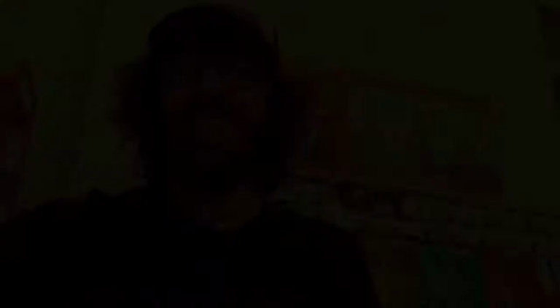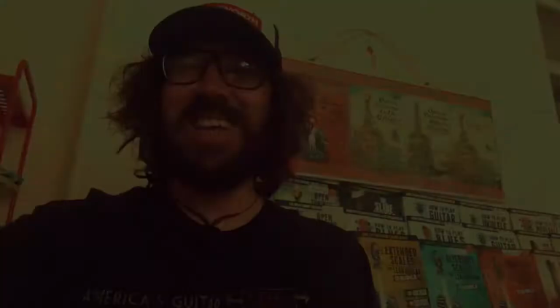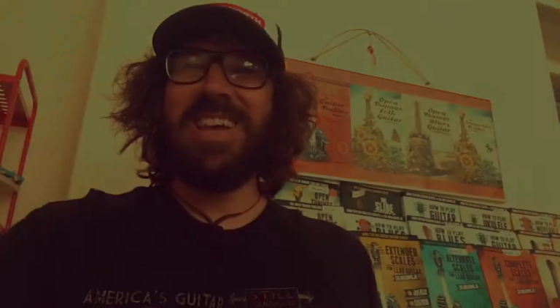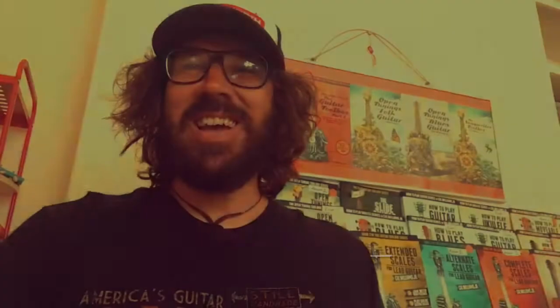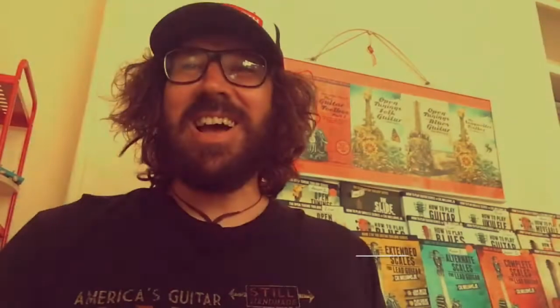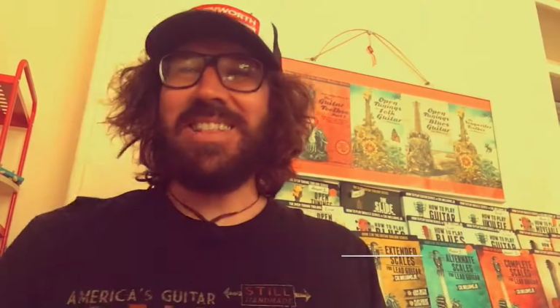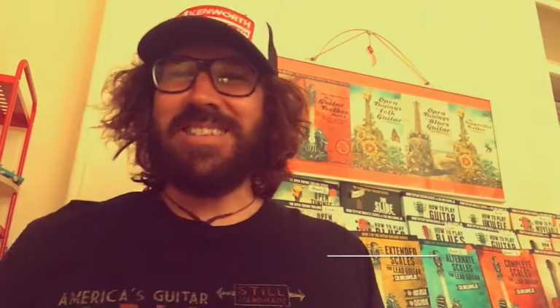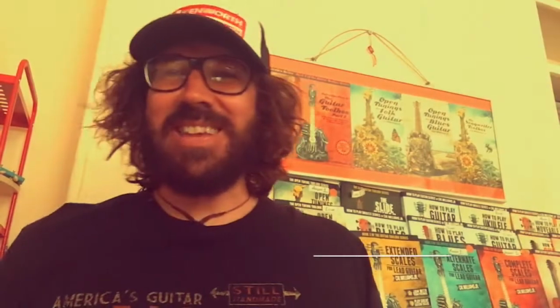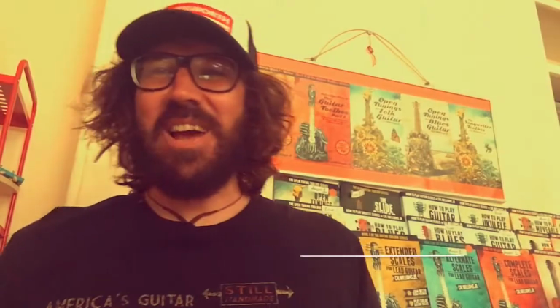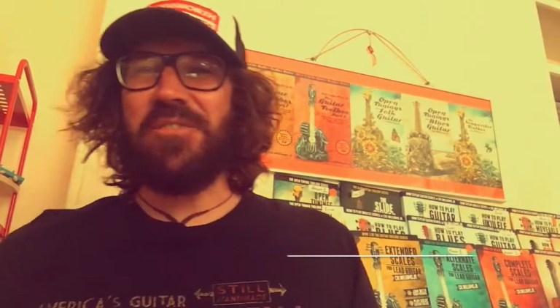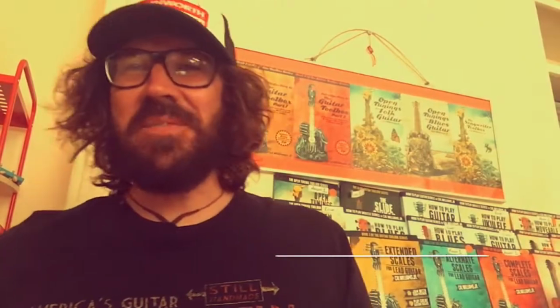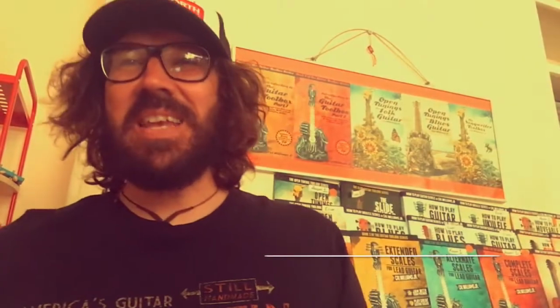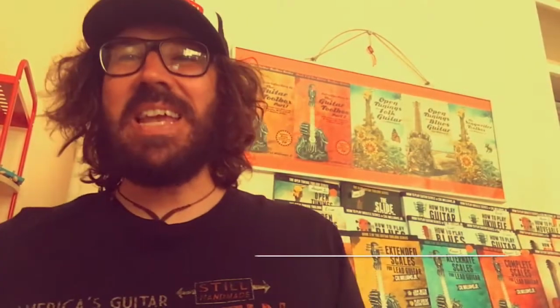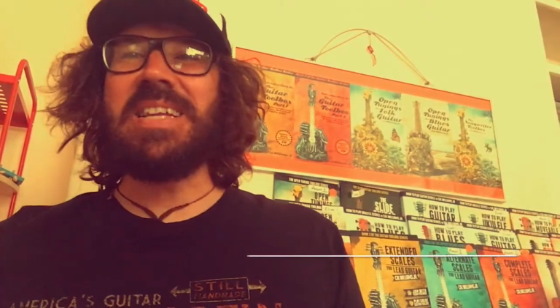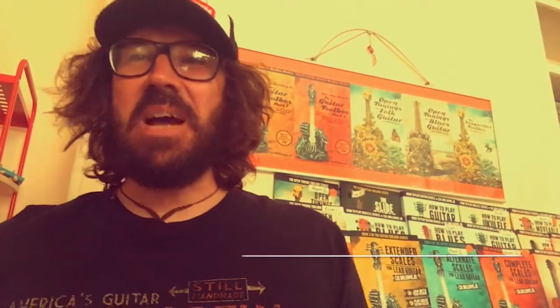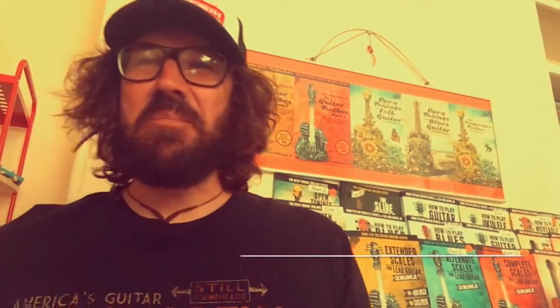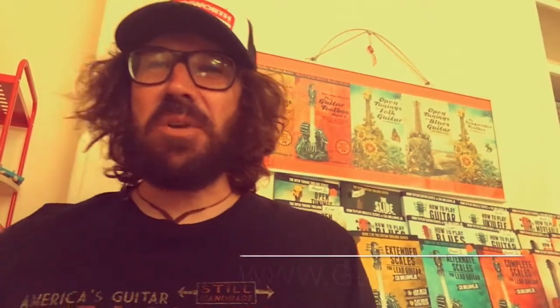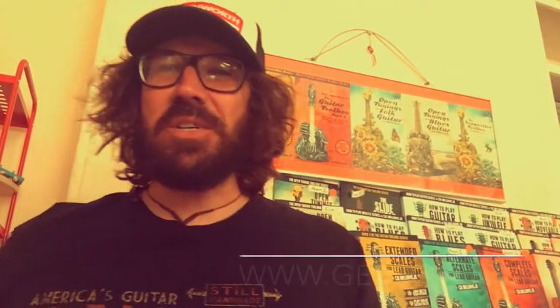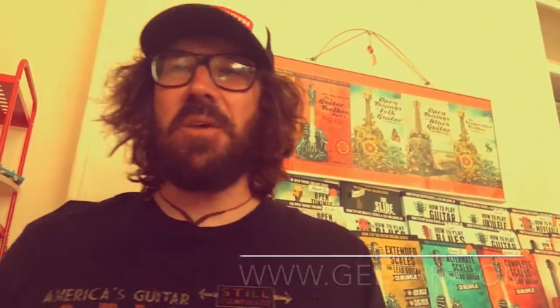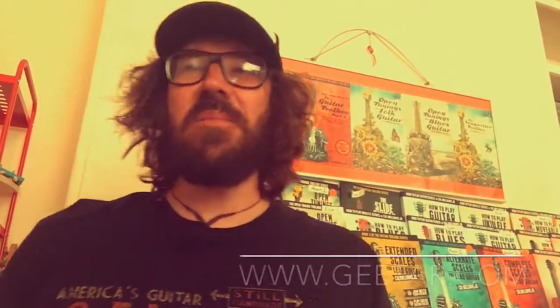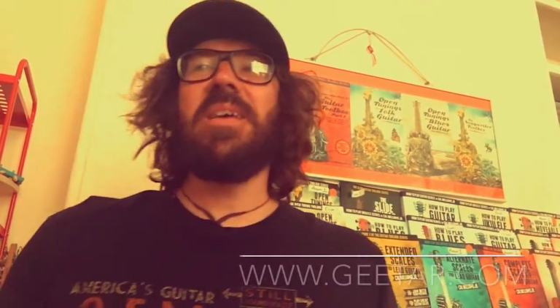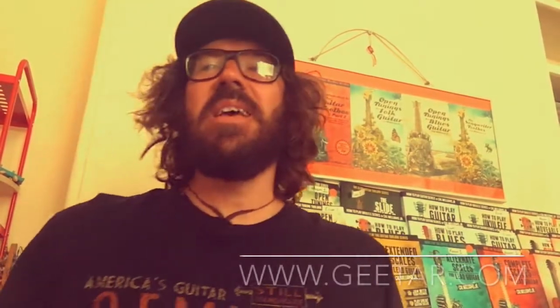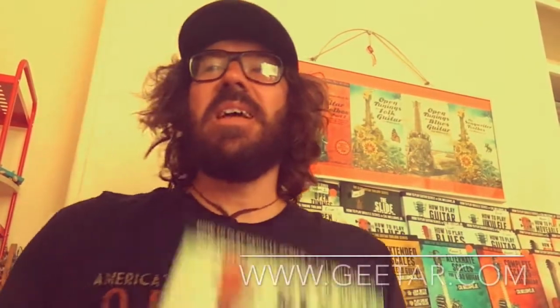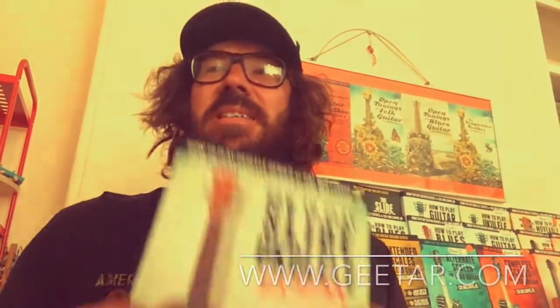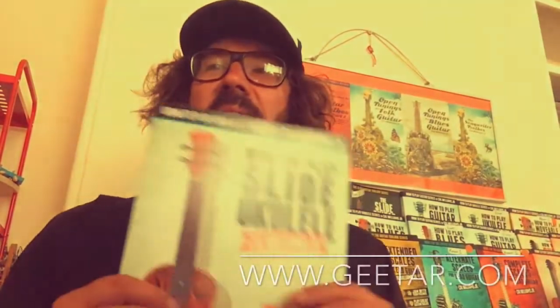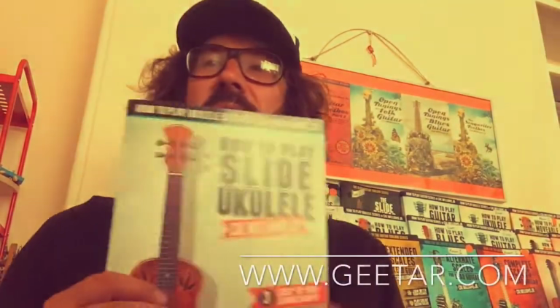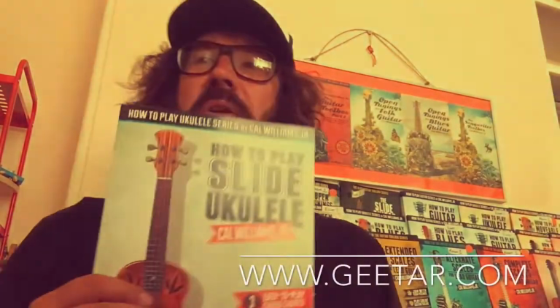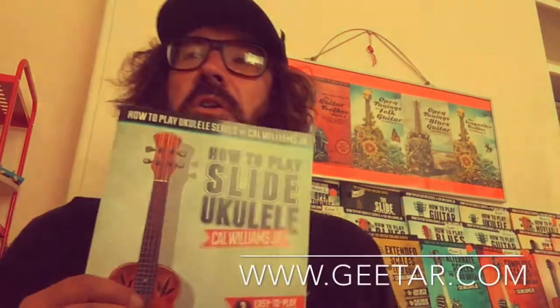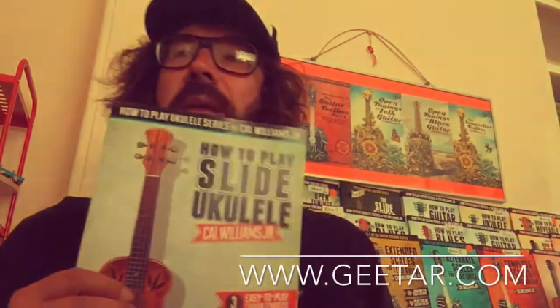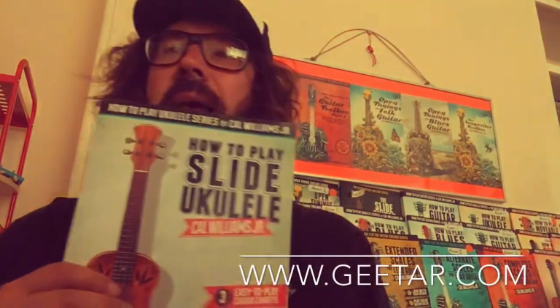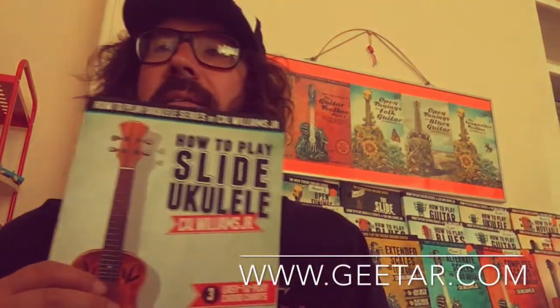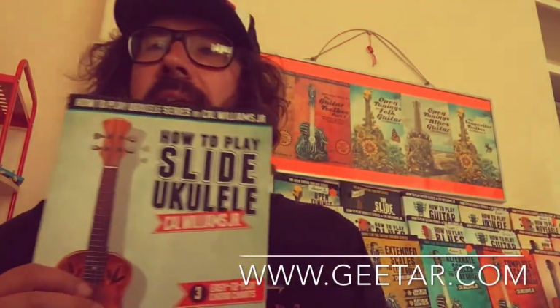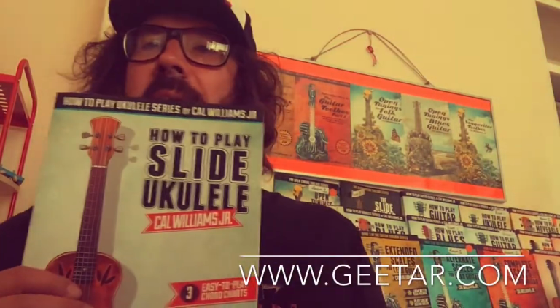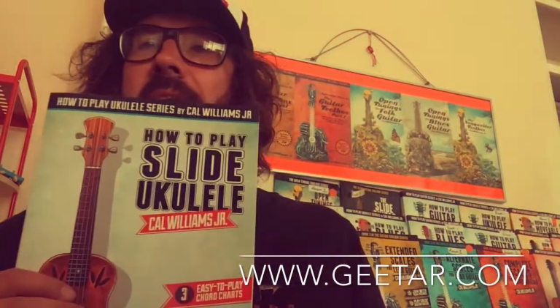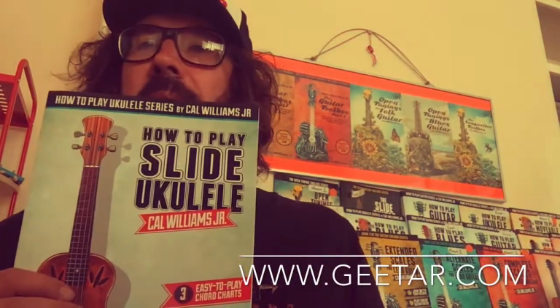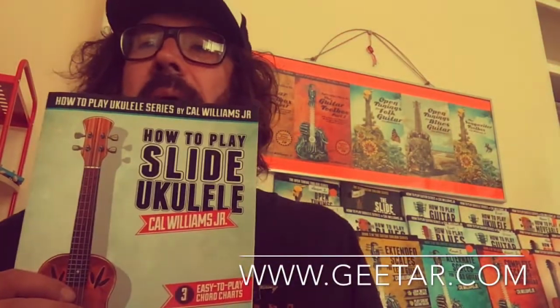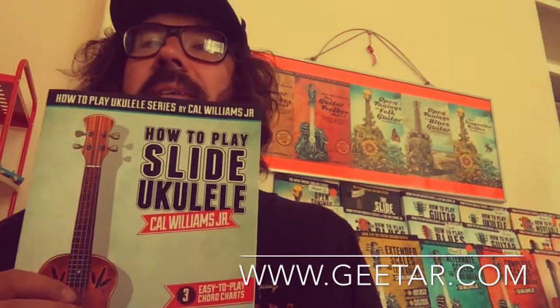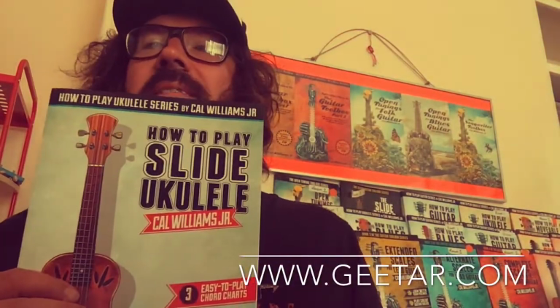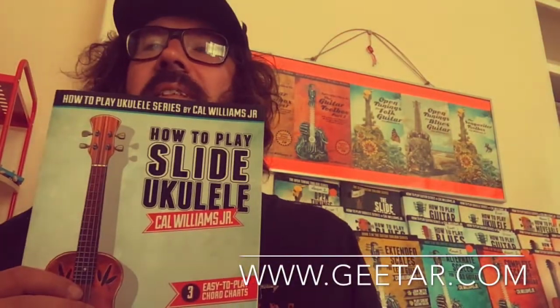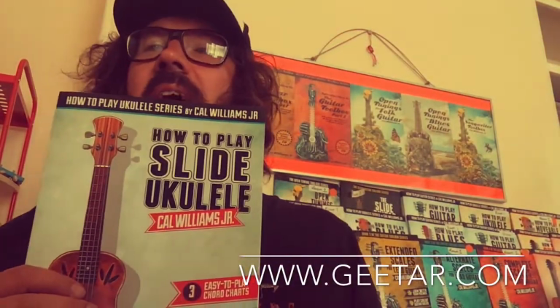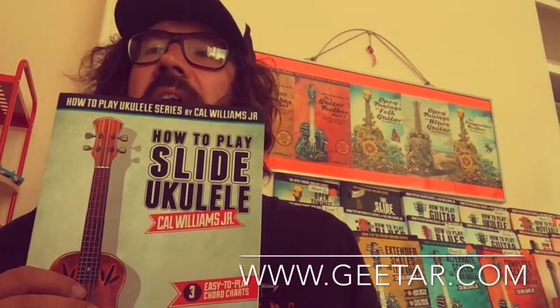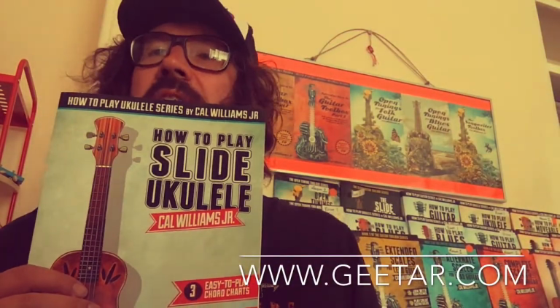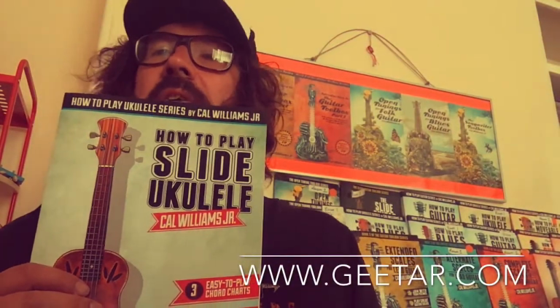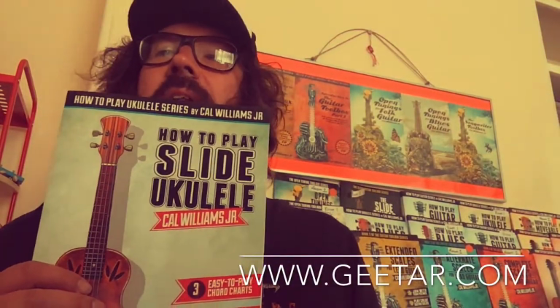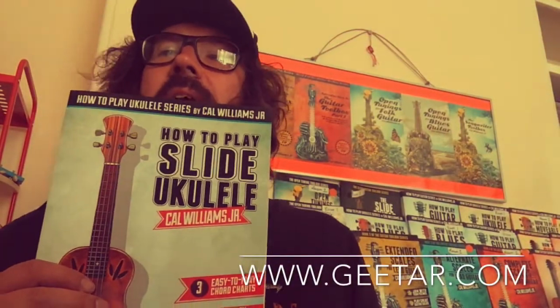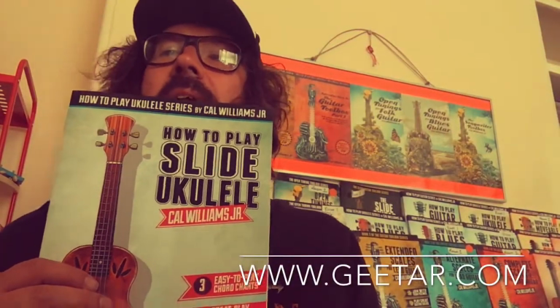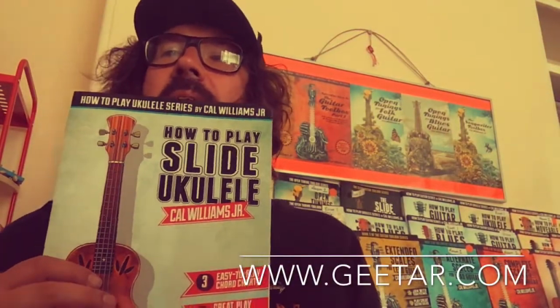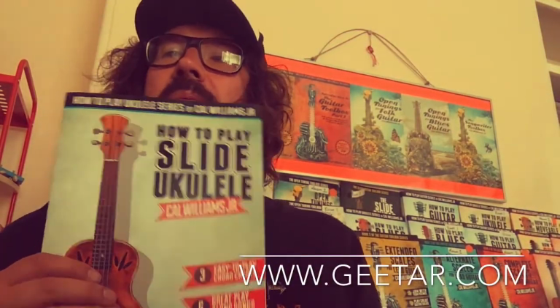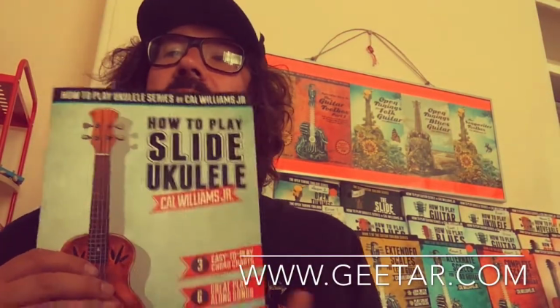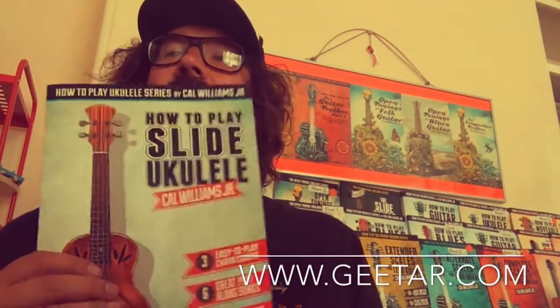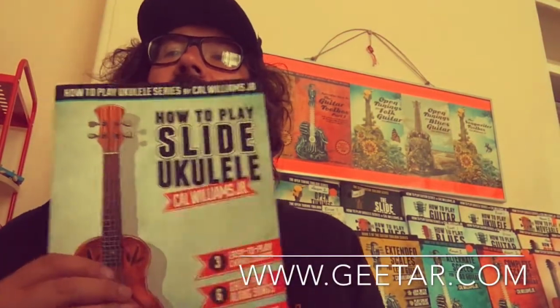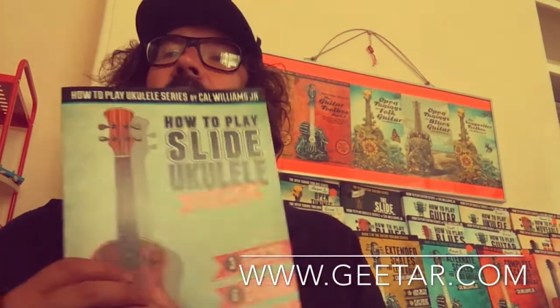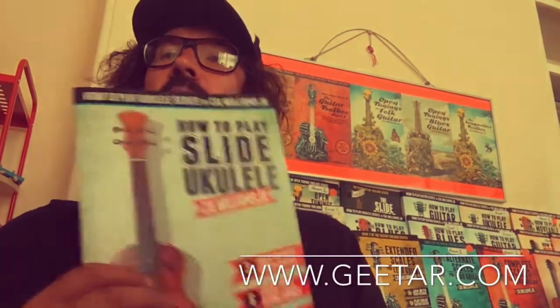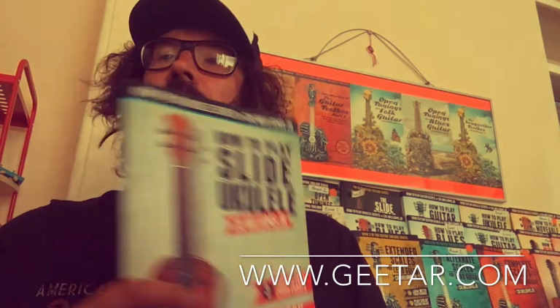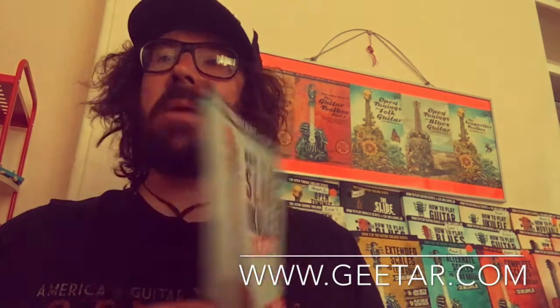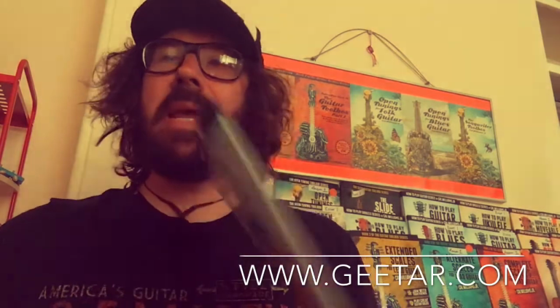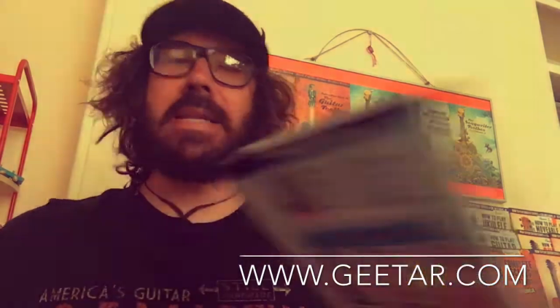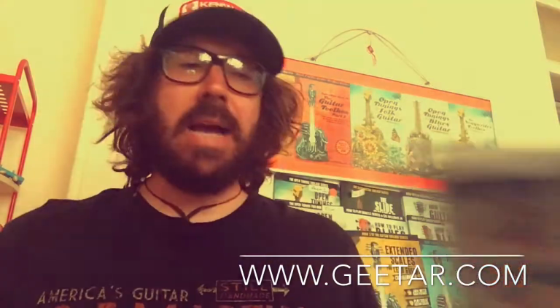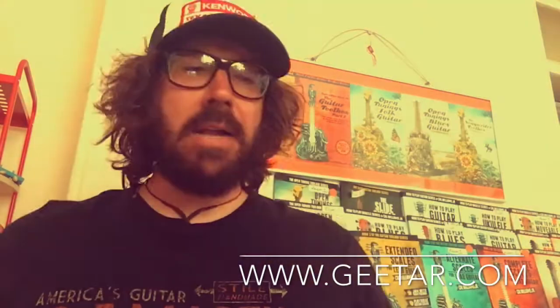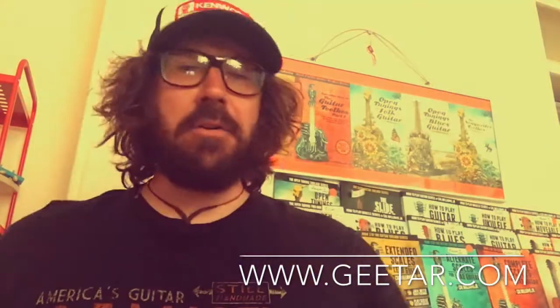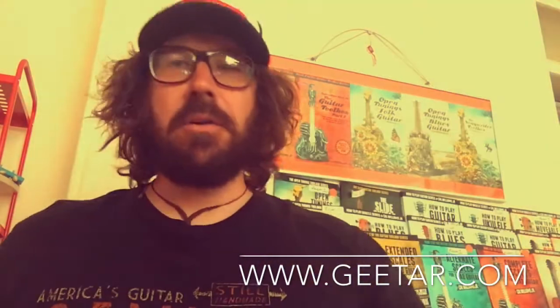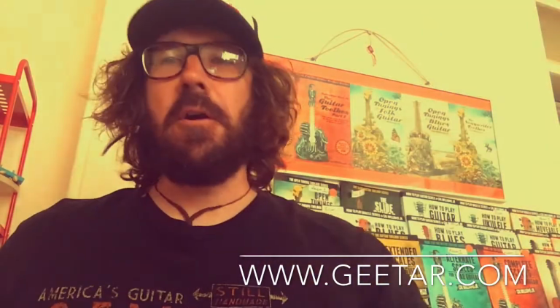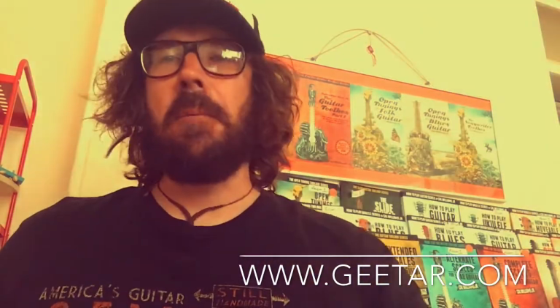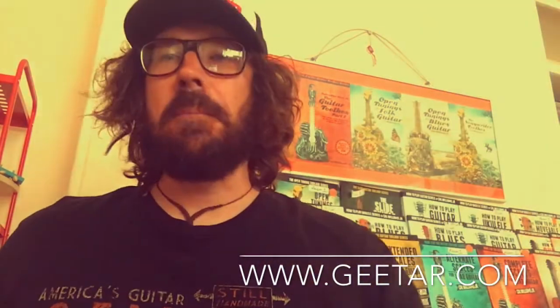Hi, this is Carl from the Guitar Bookshop. Today we're going to look at how to play slide ukulele, which is available from guitar.com.